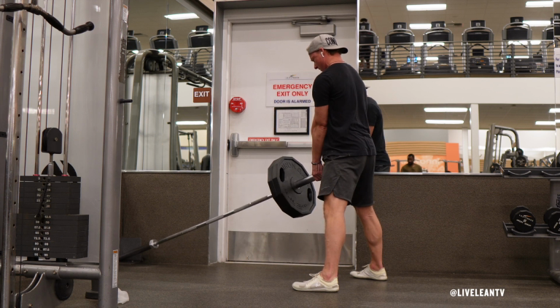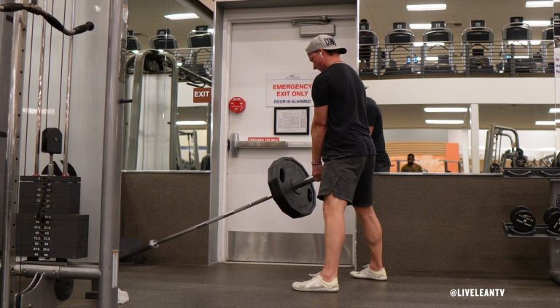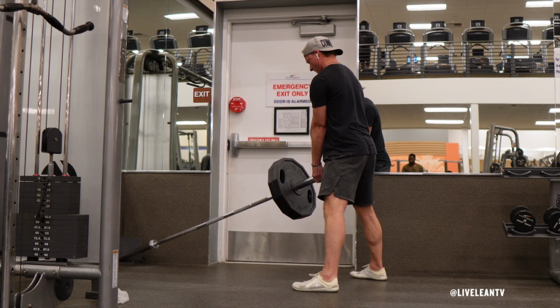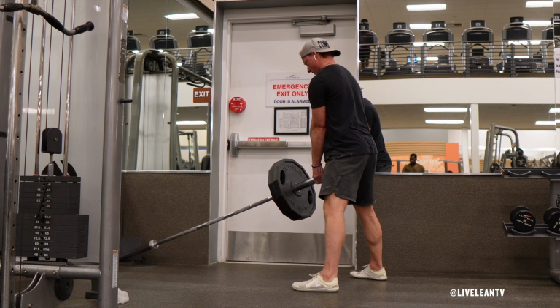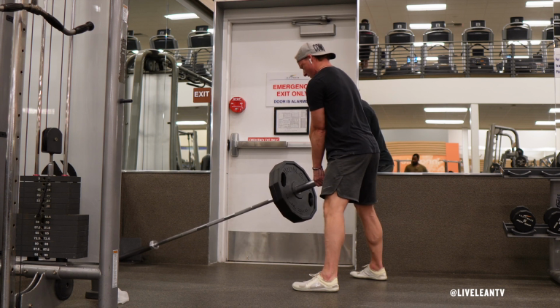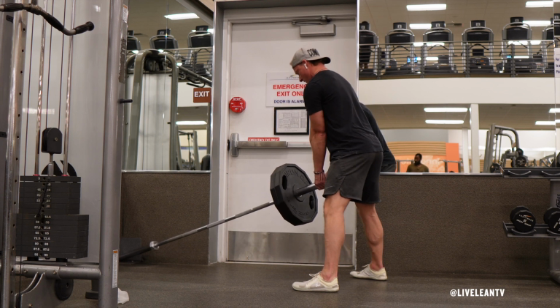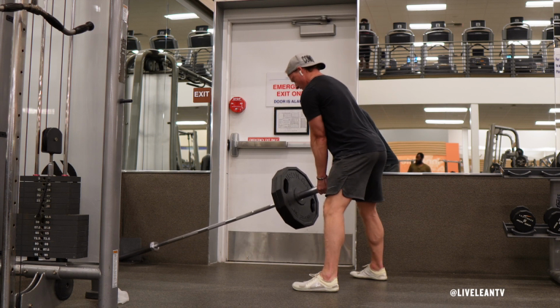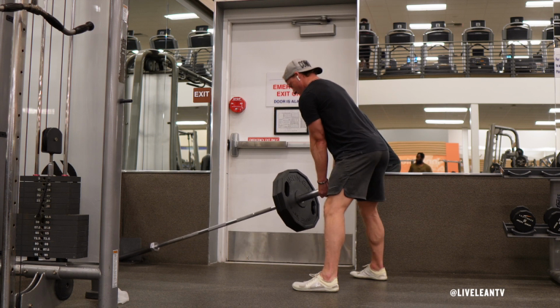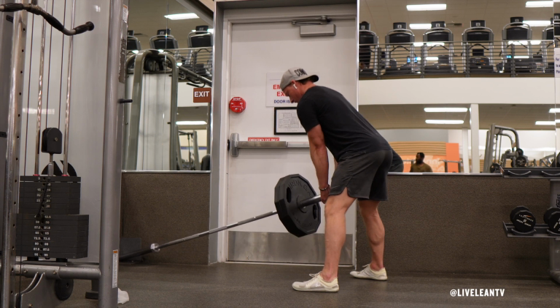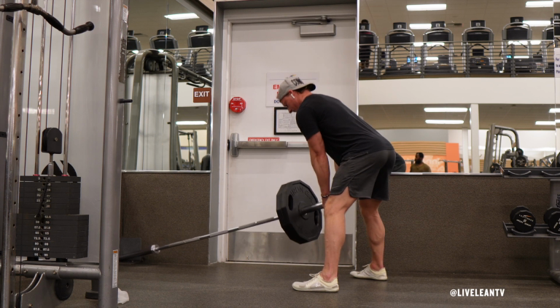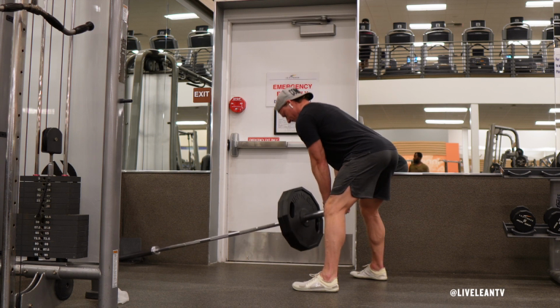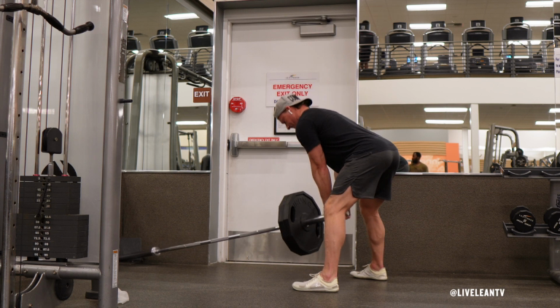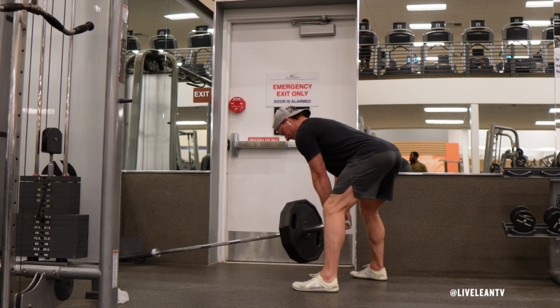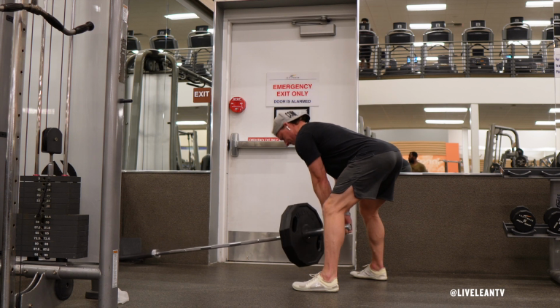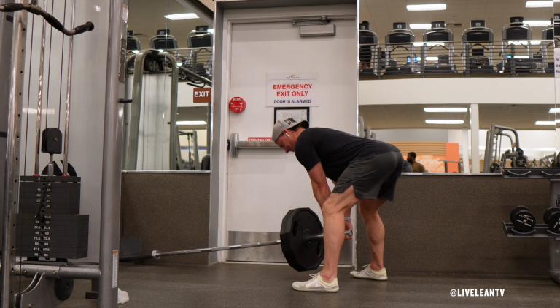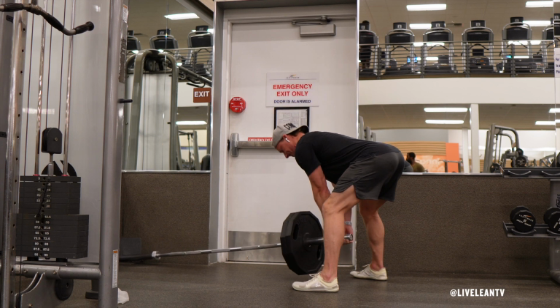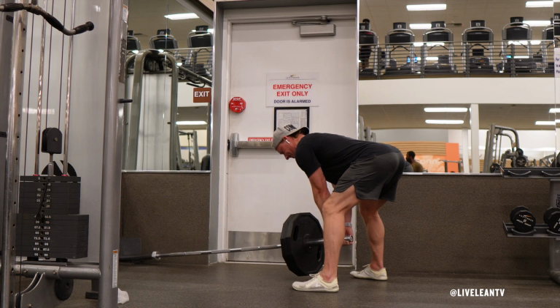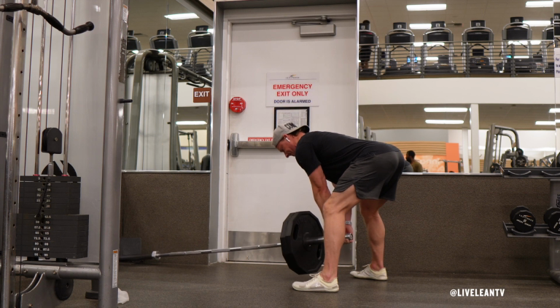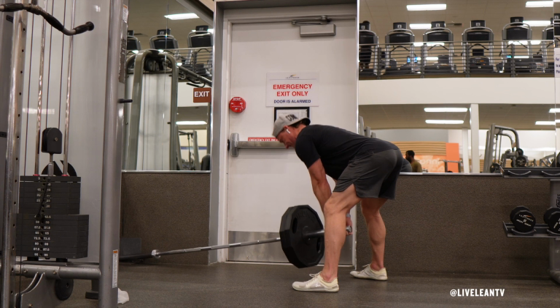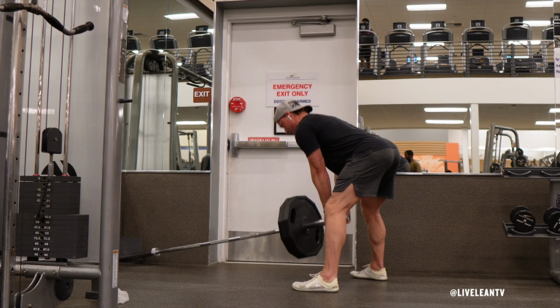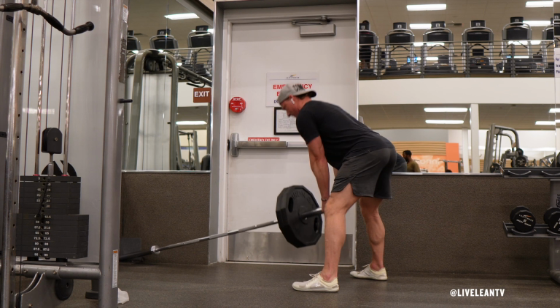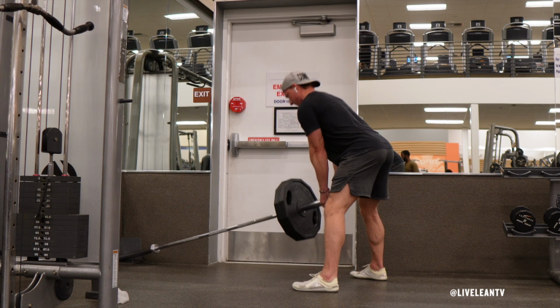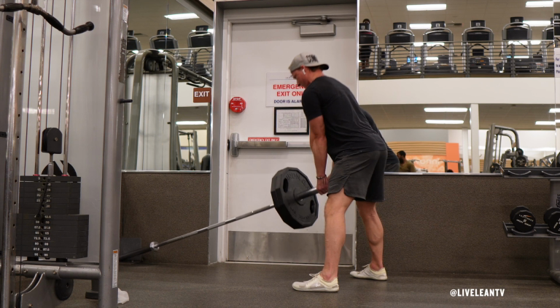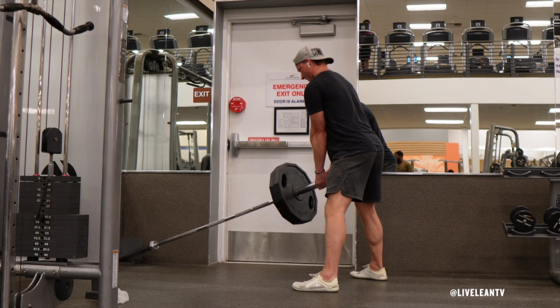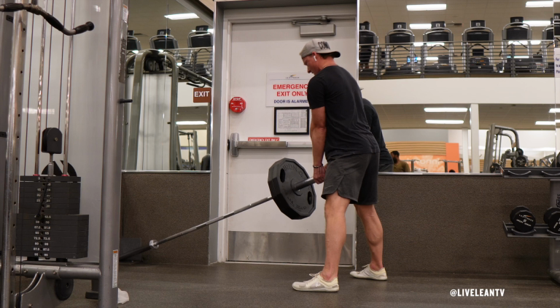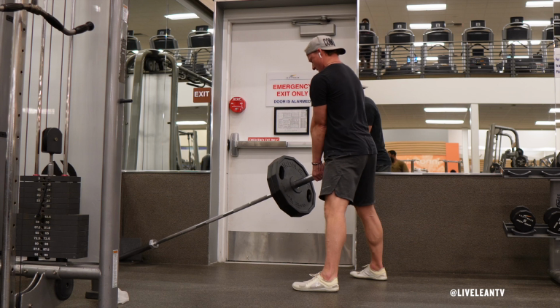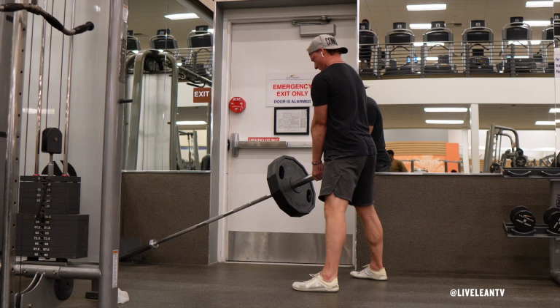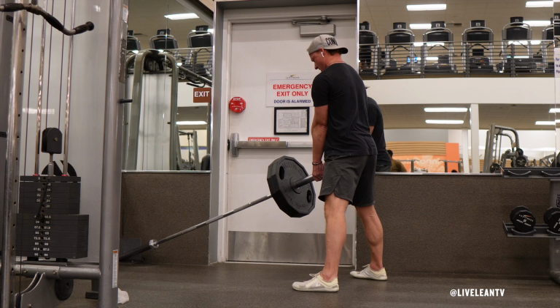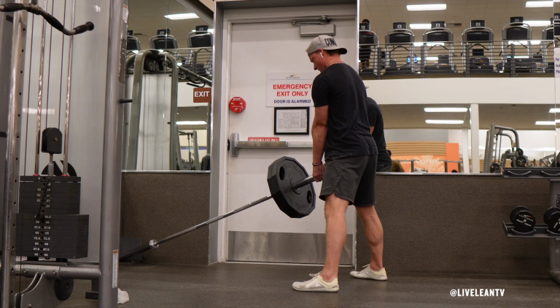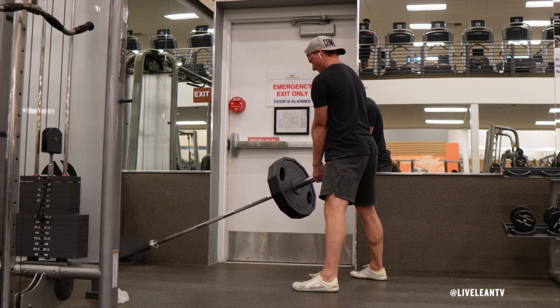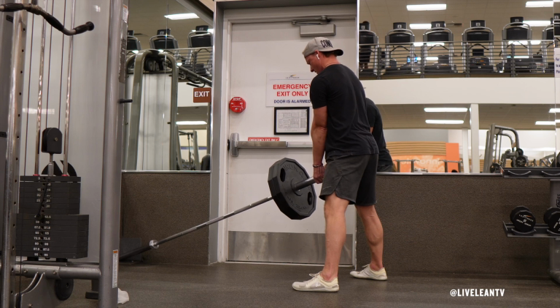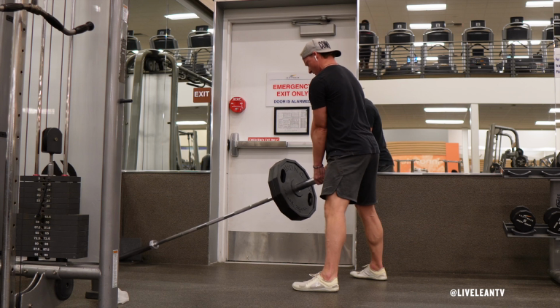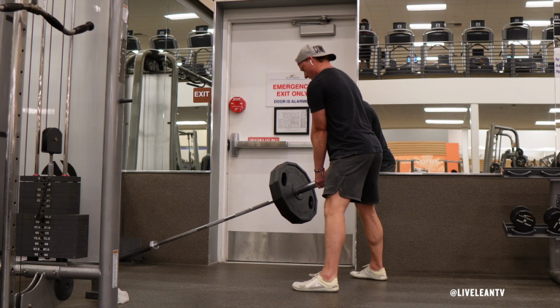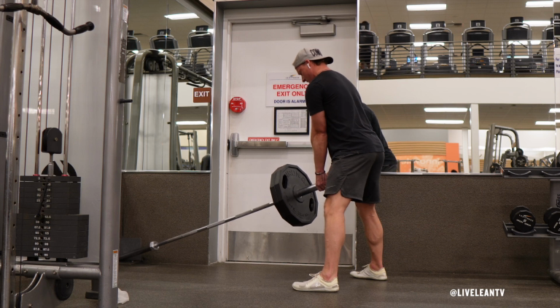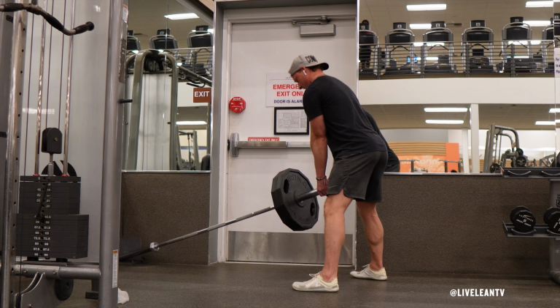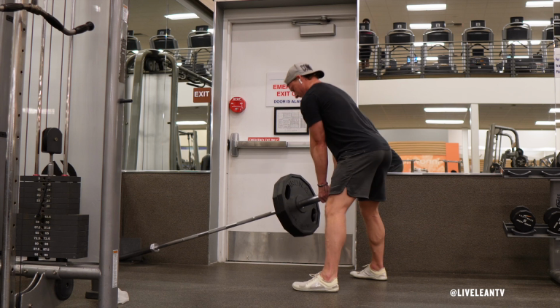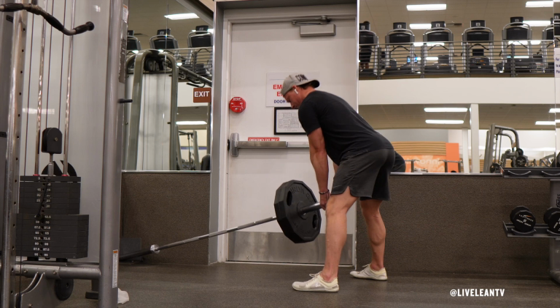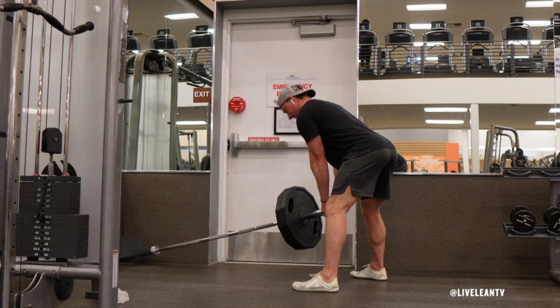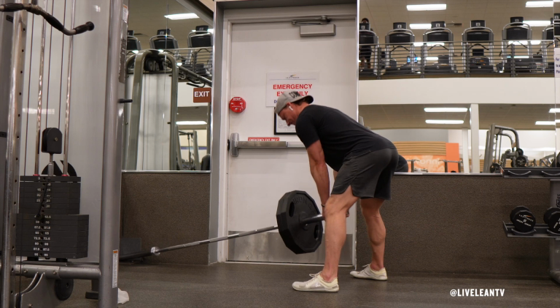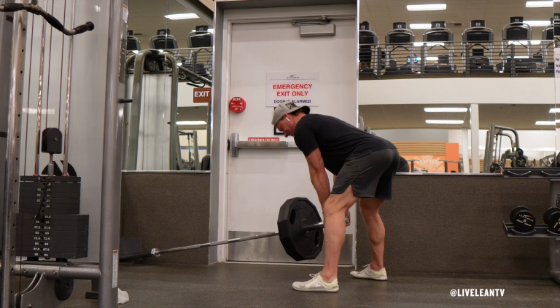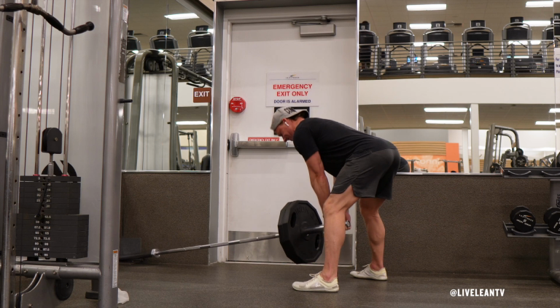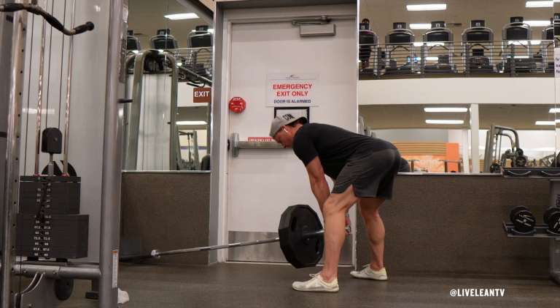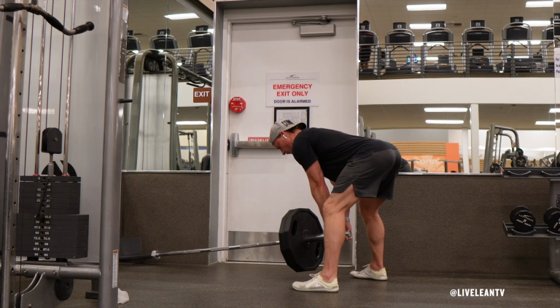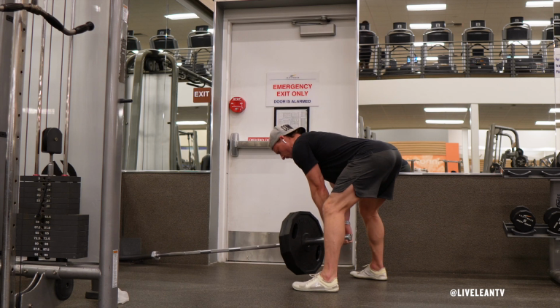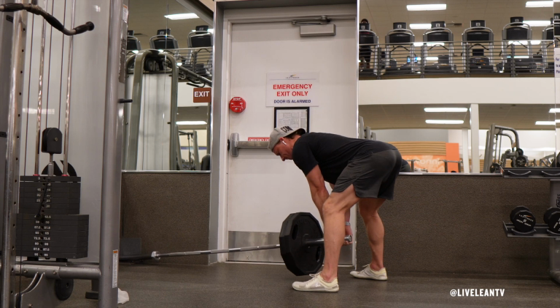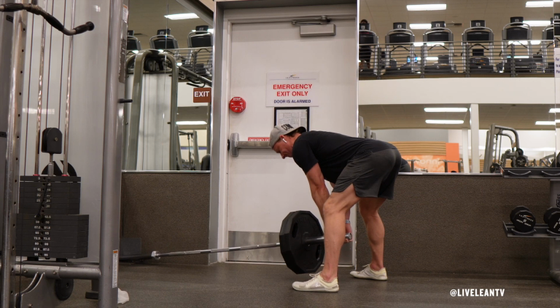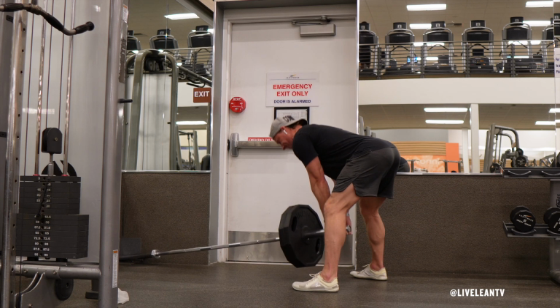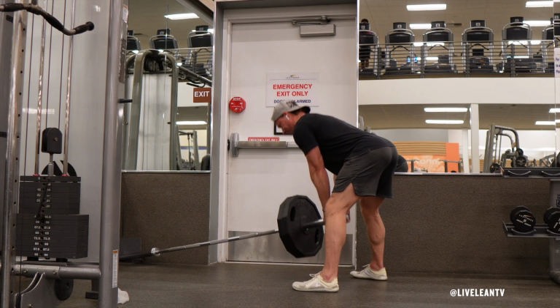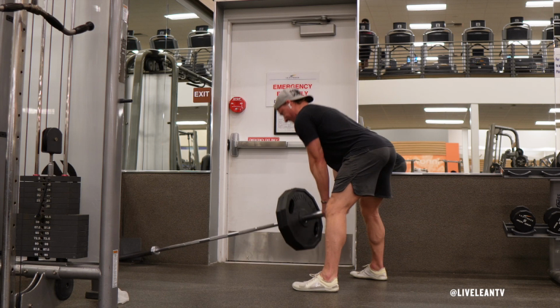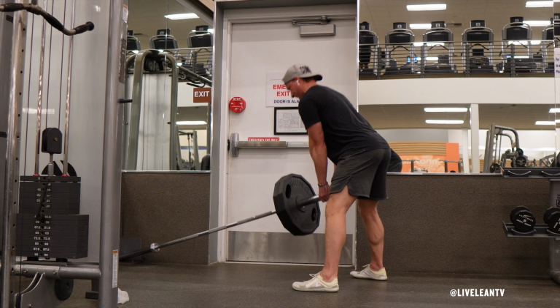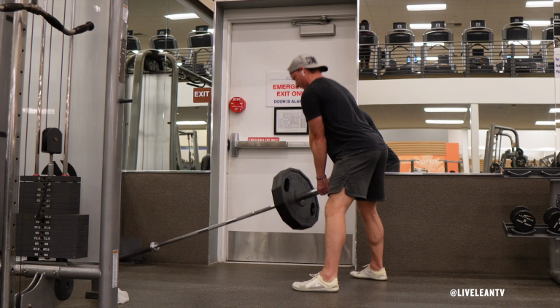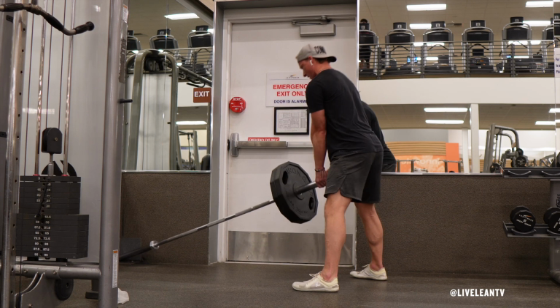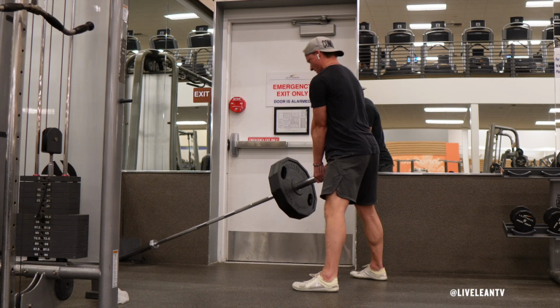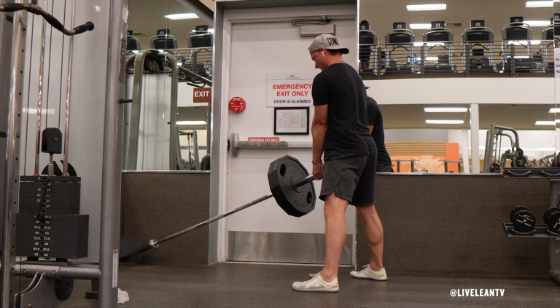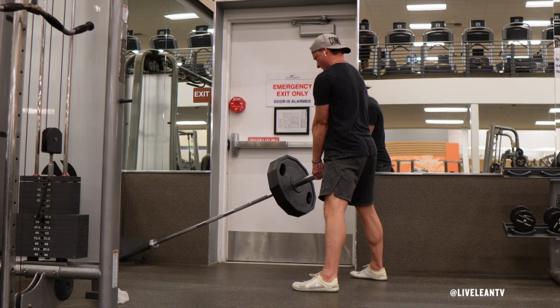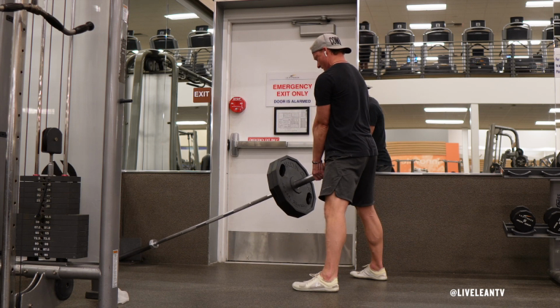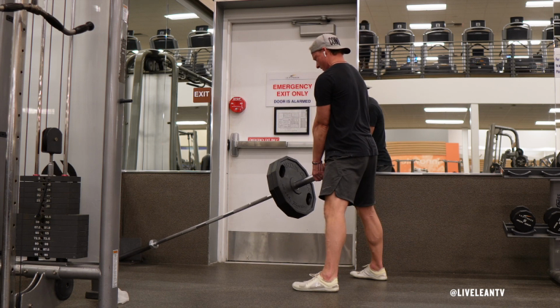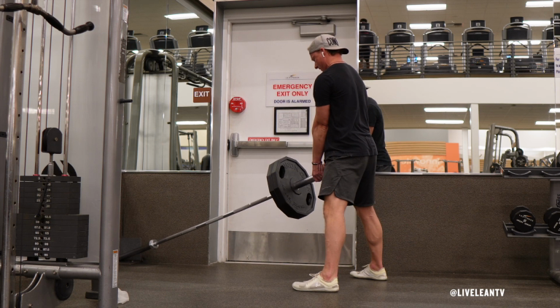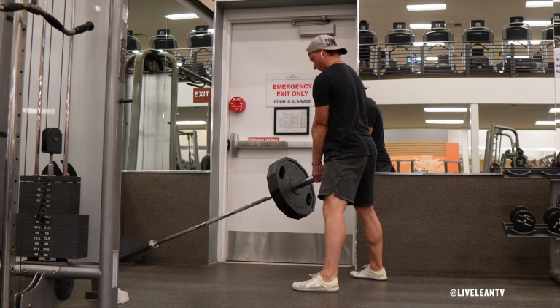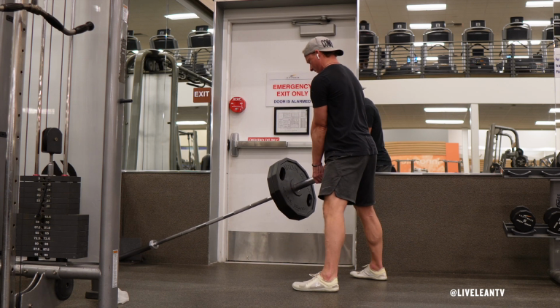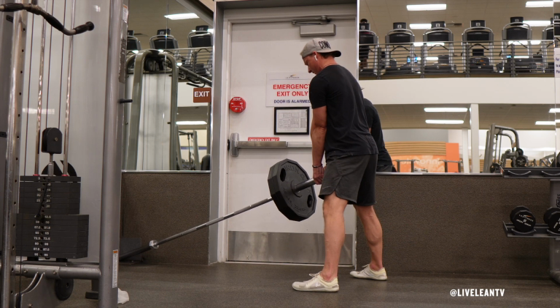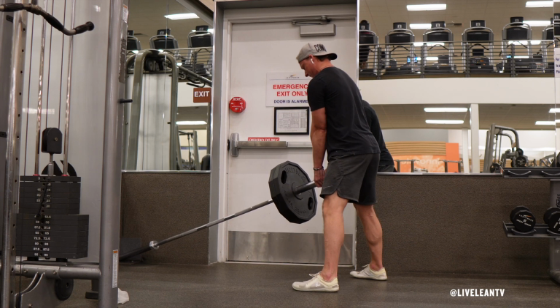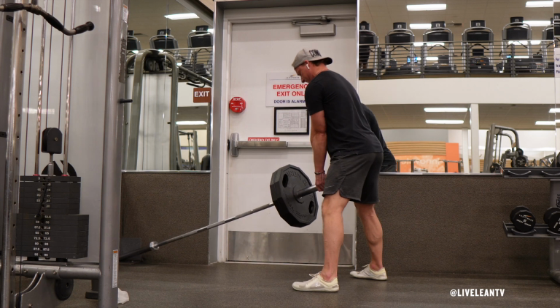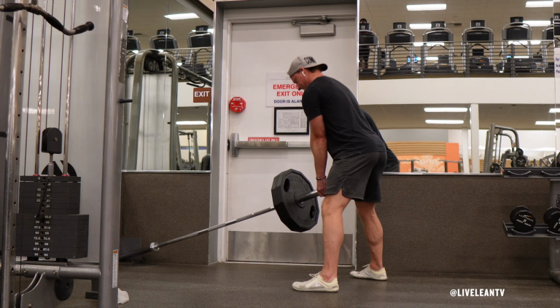Continue lowering the barbell until the plate just hovers above the ground, then engage your hamstrings and glutes to return to the starting position. Repeat for reps.